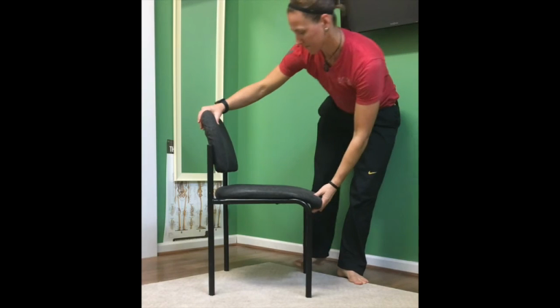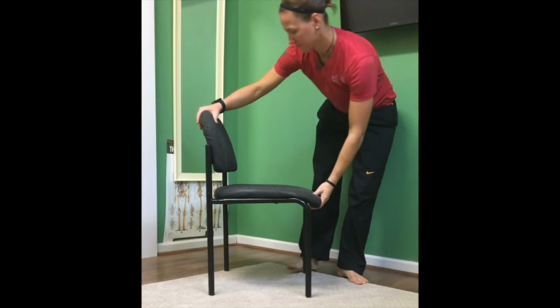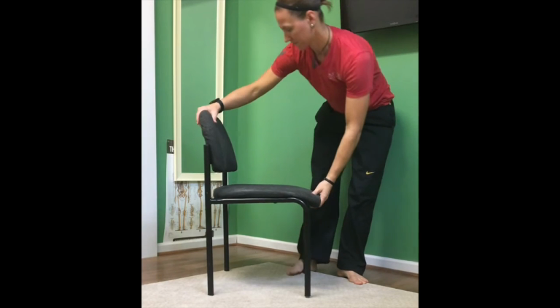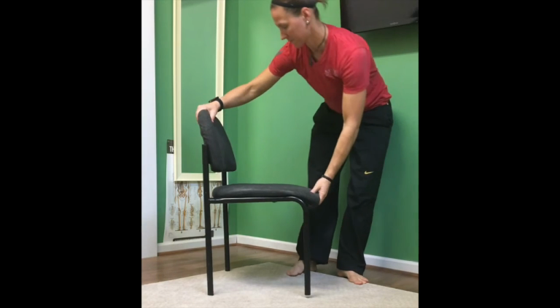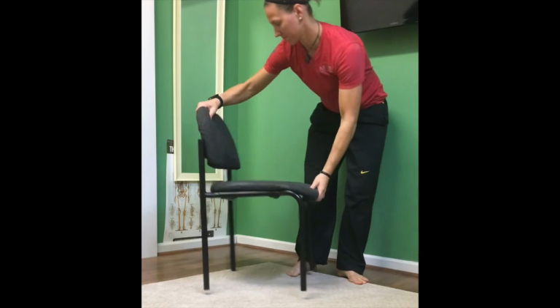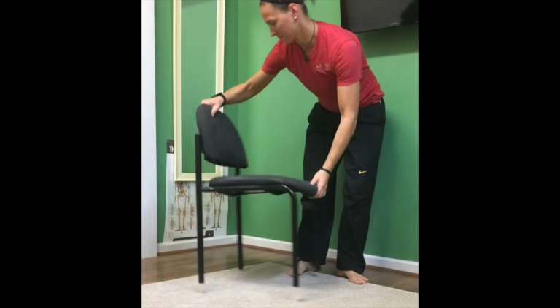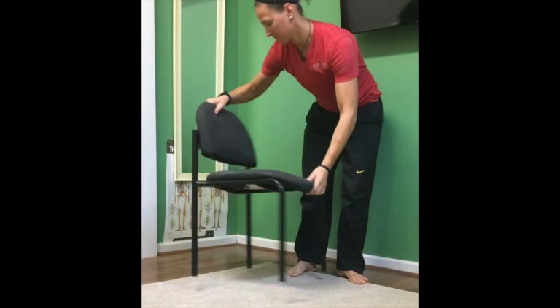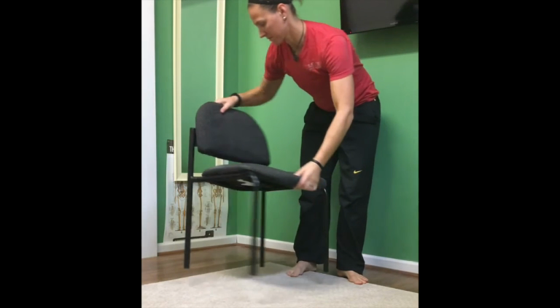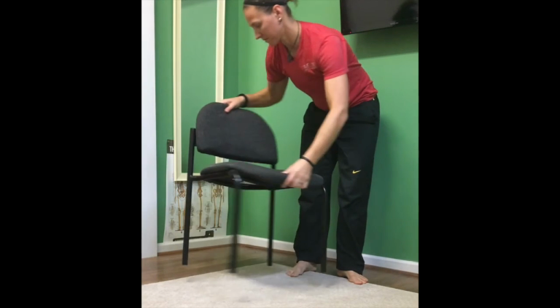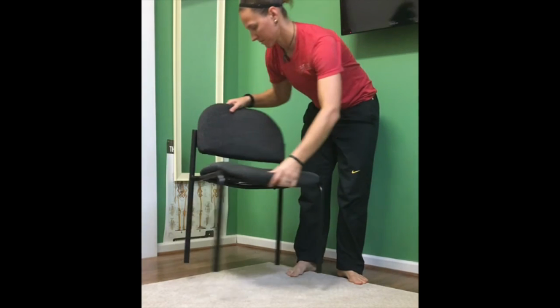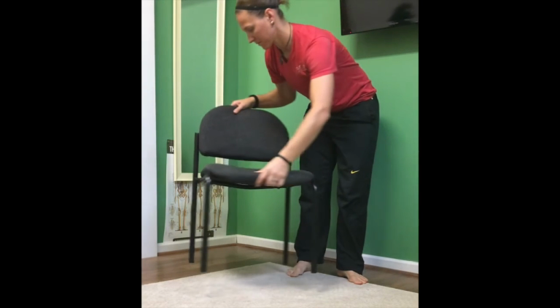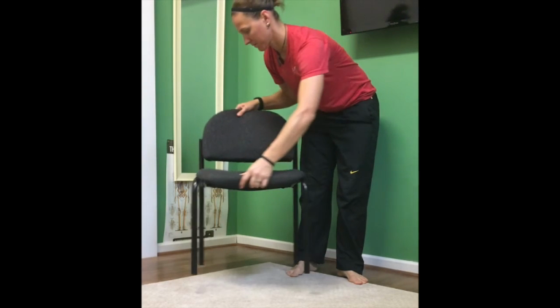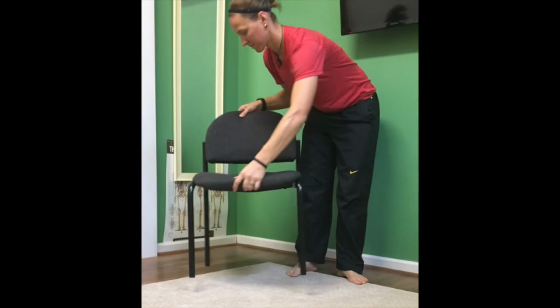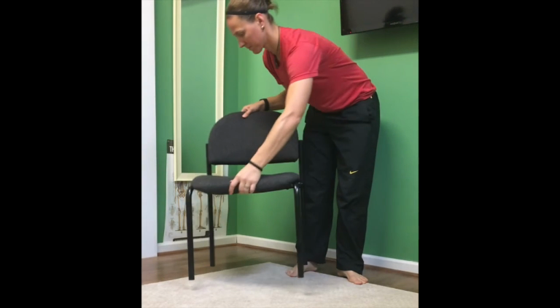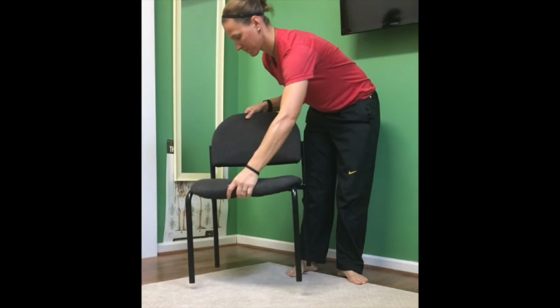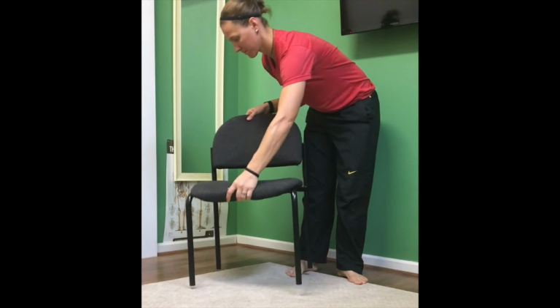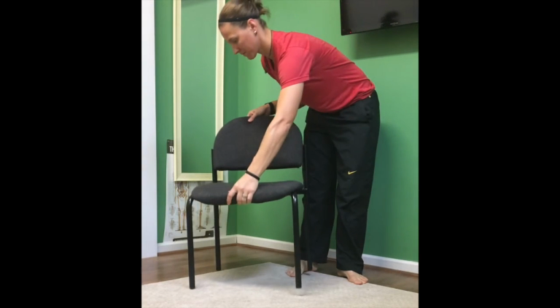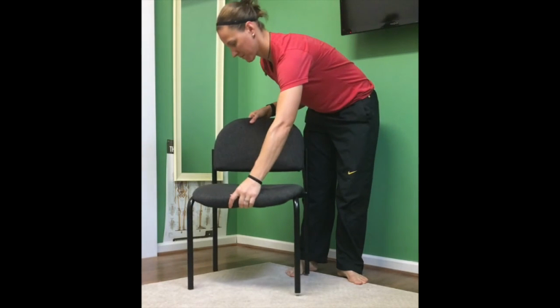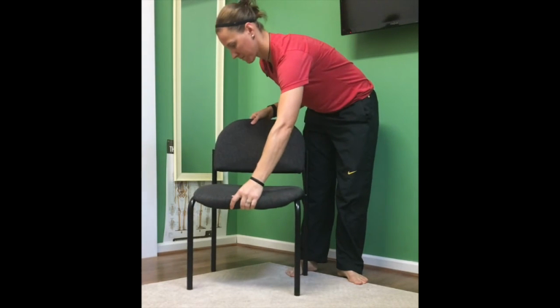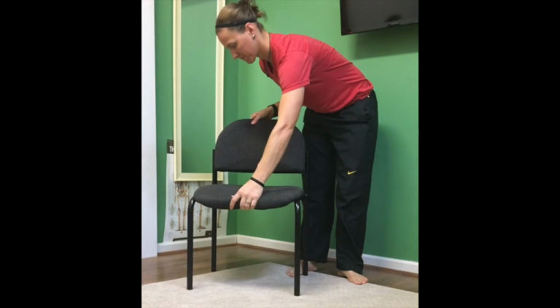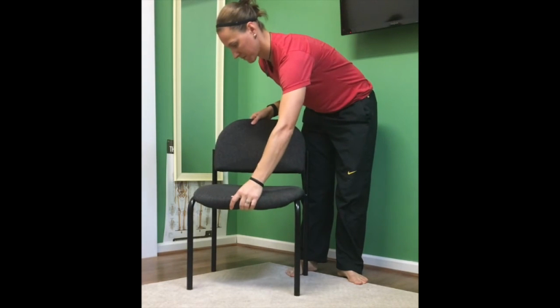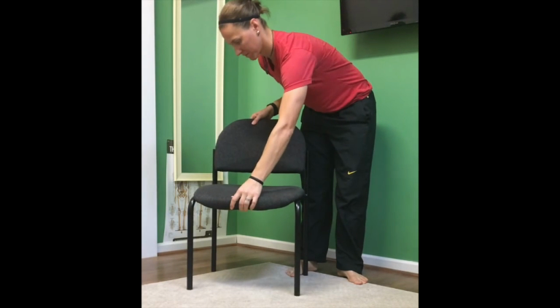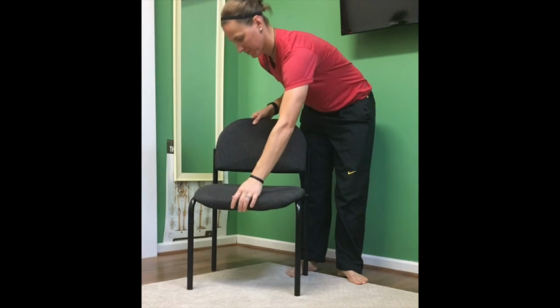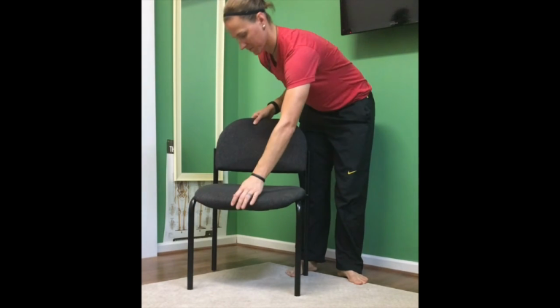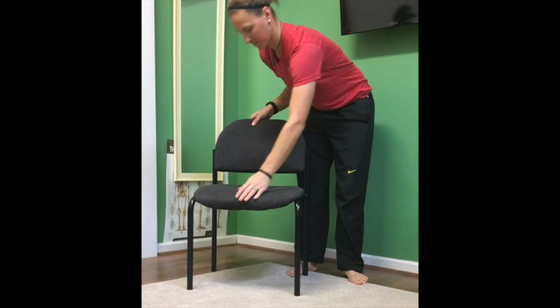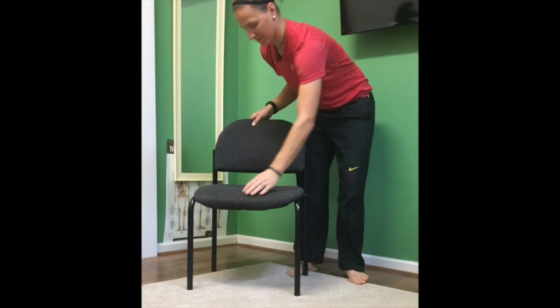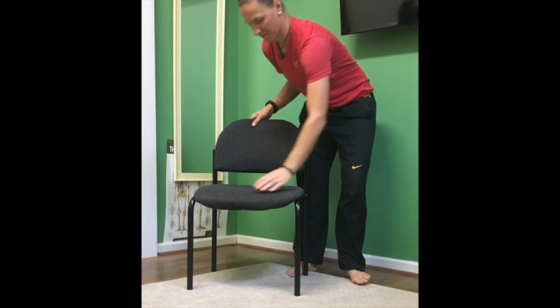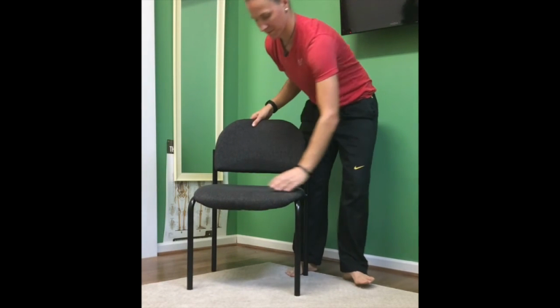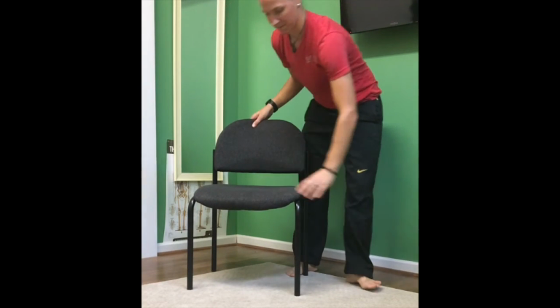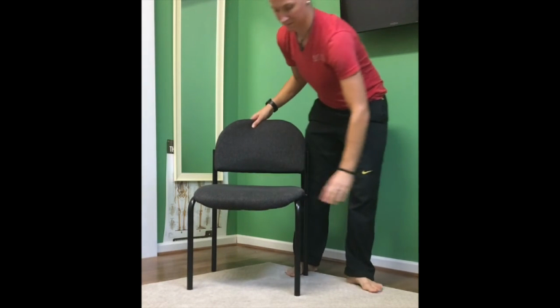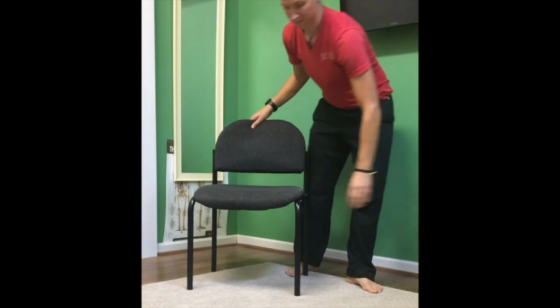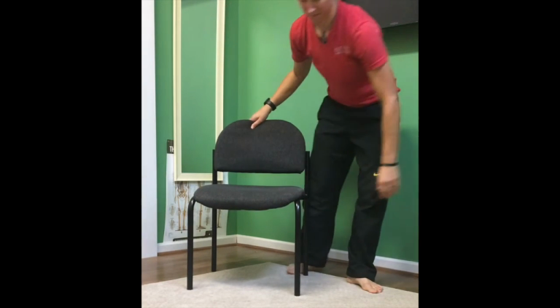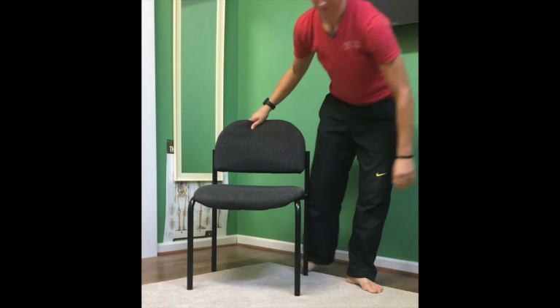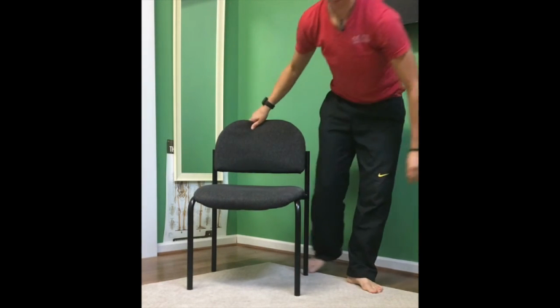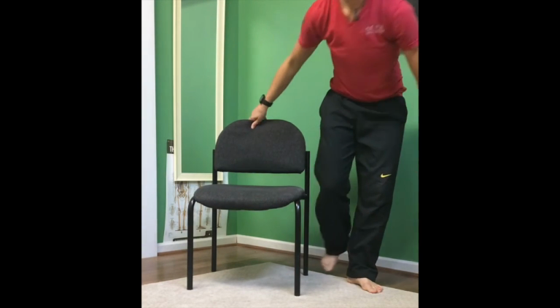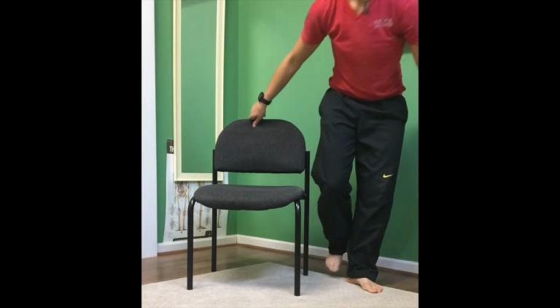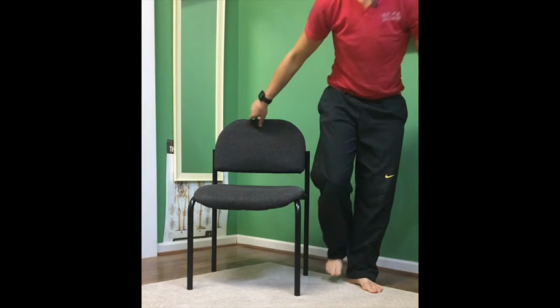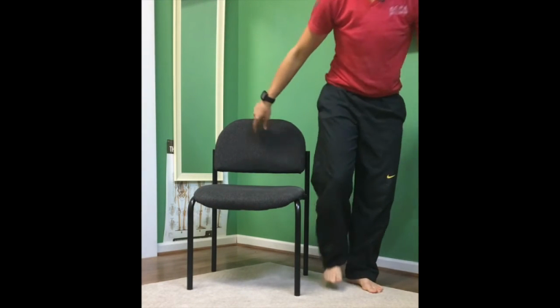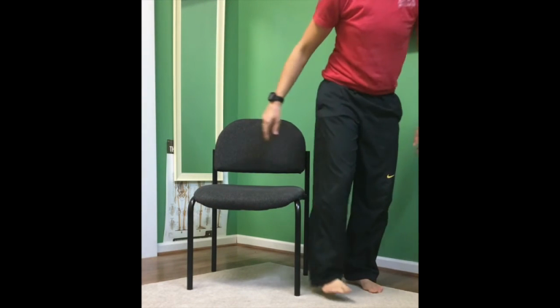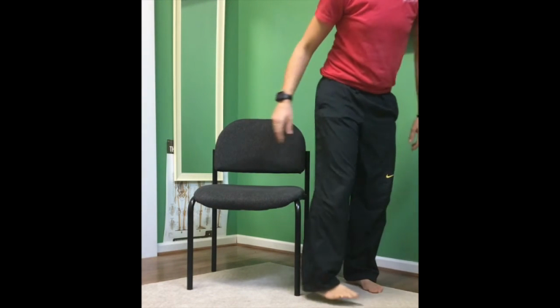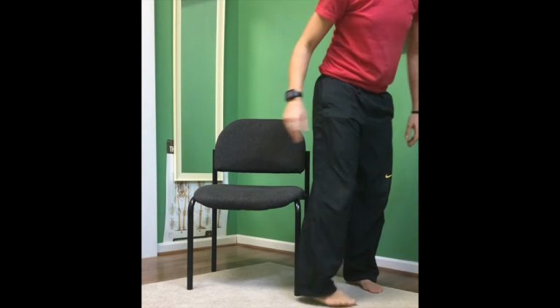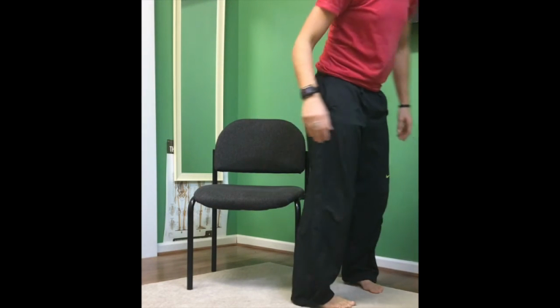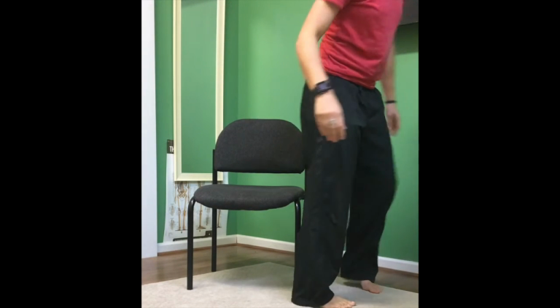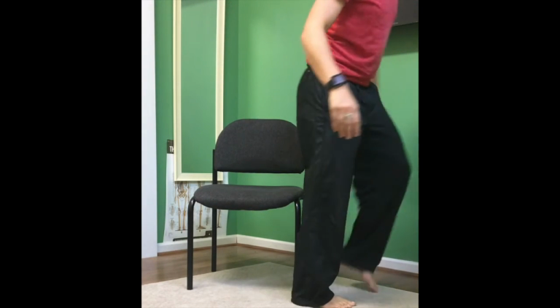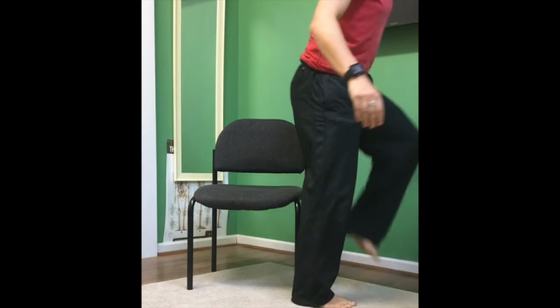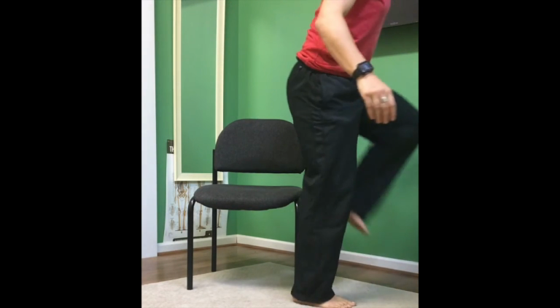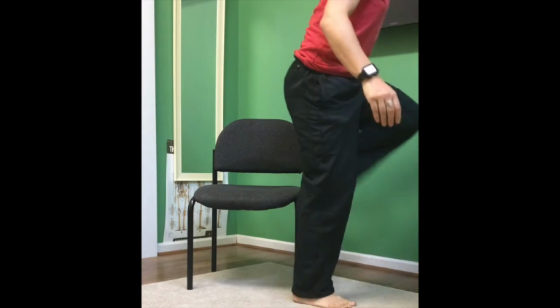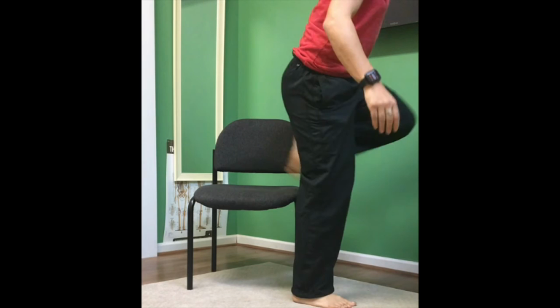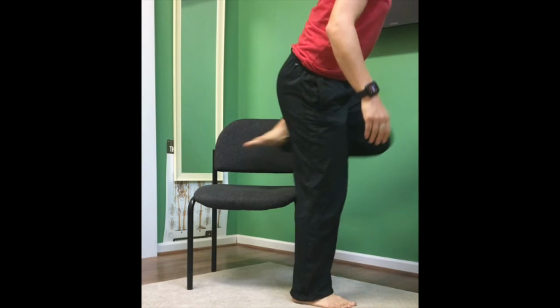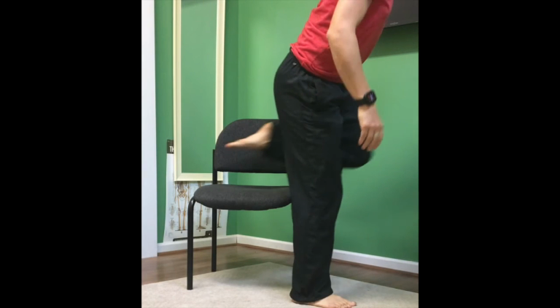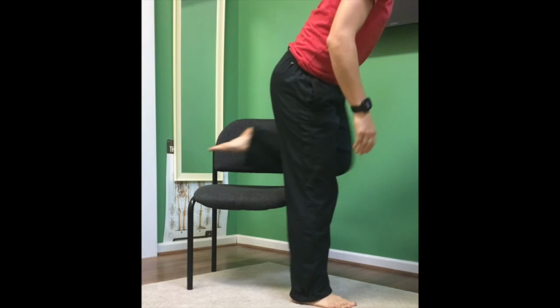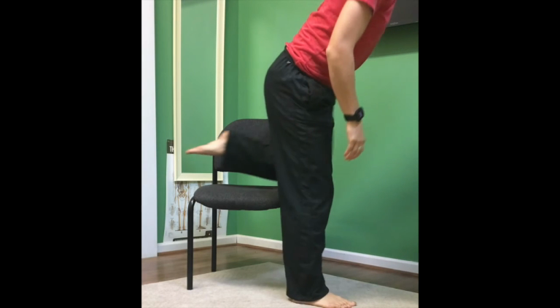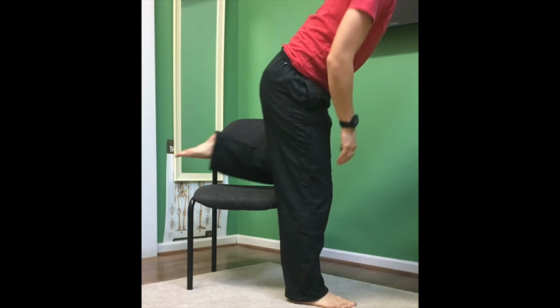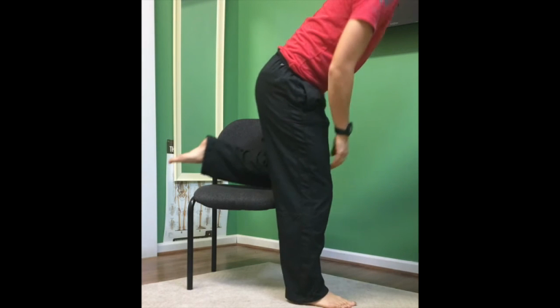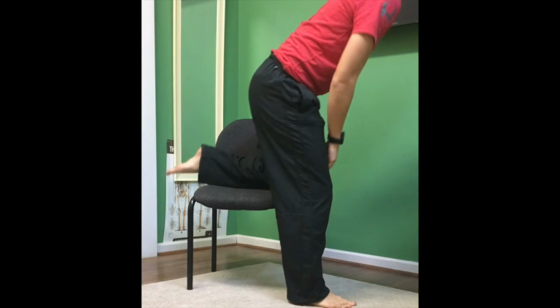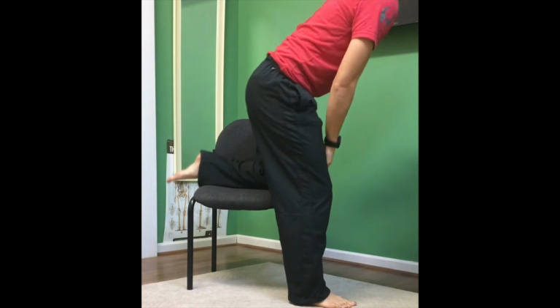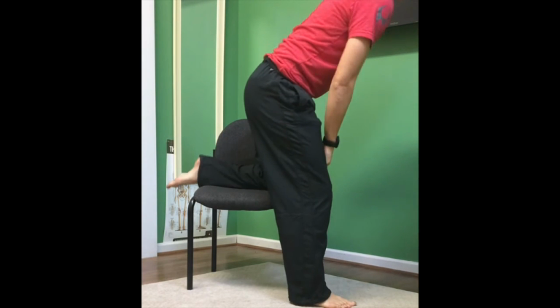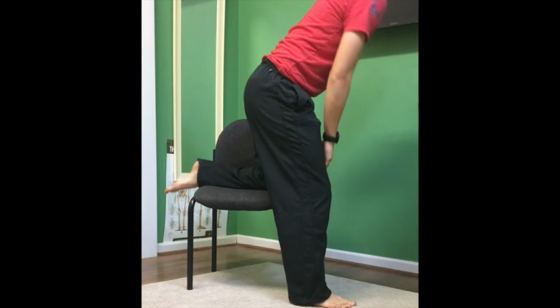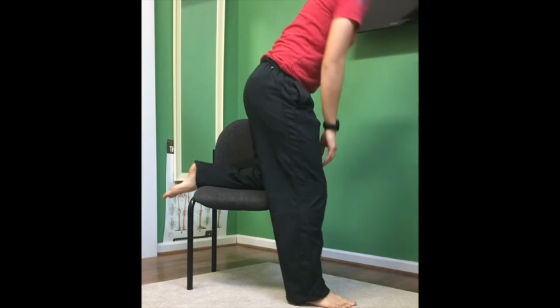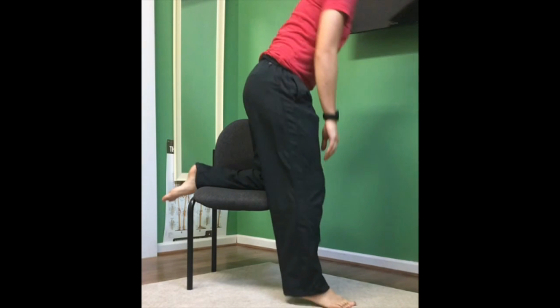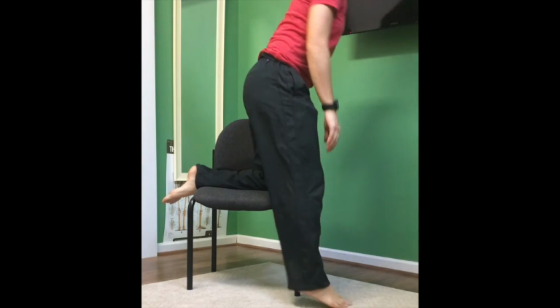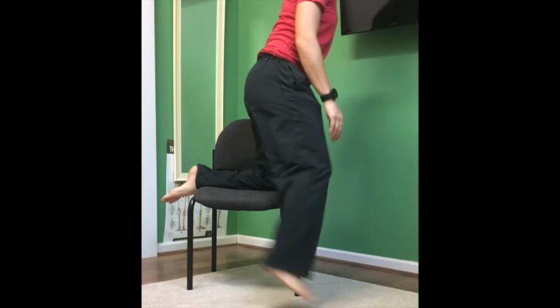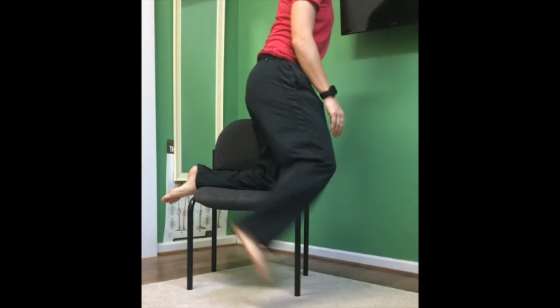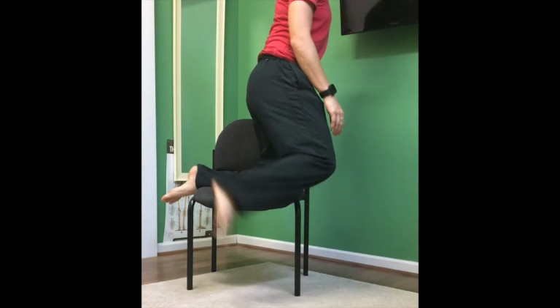You could turn your chair sideways and sit your shins on the chair, so that you're sitting on top of your feet.